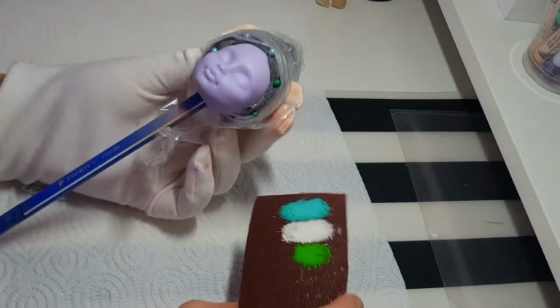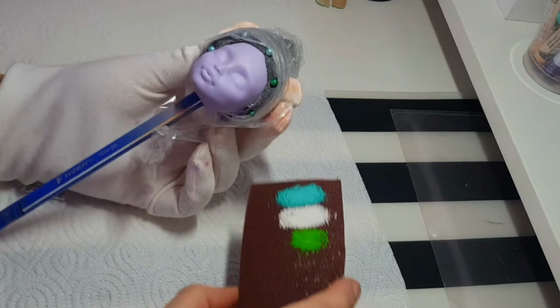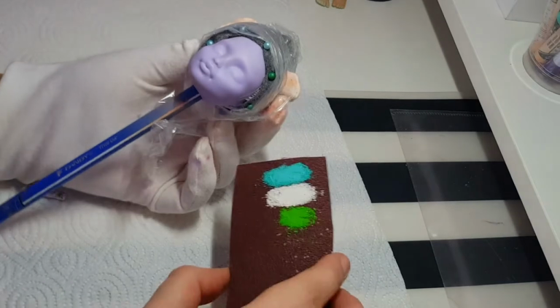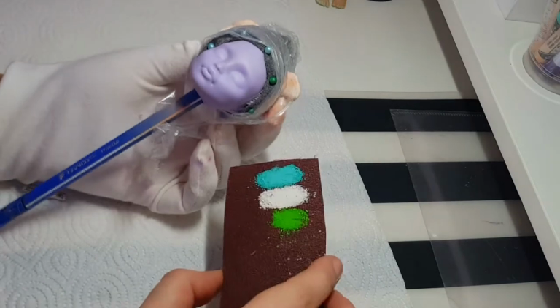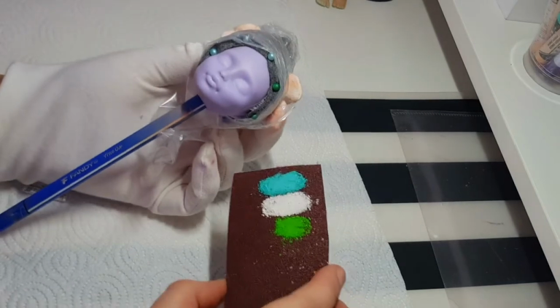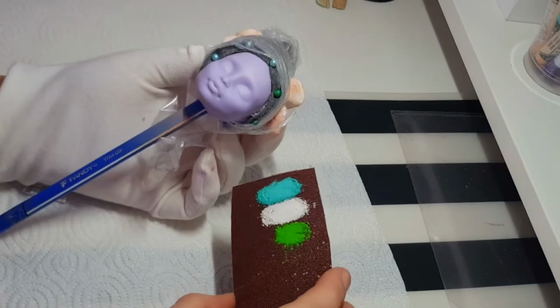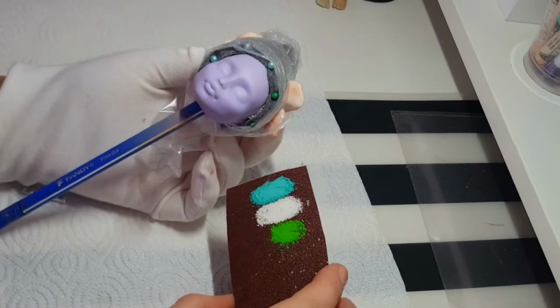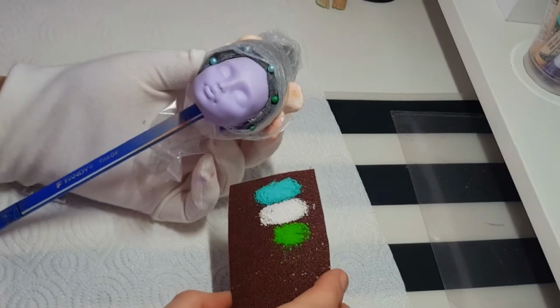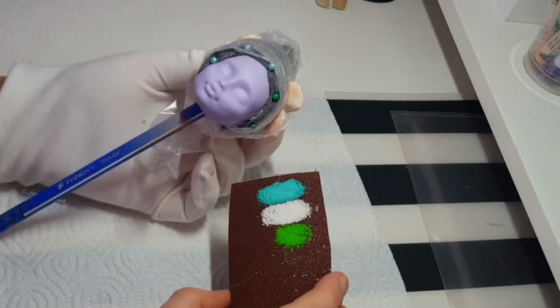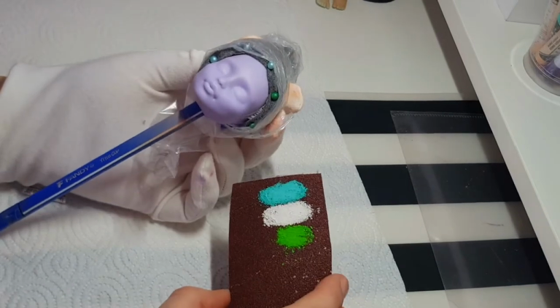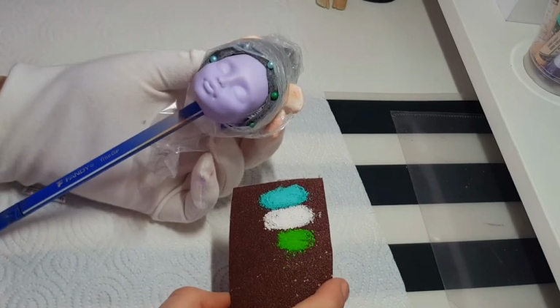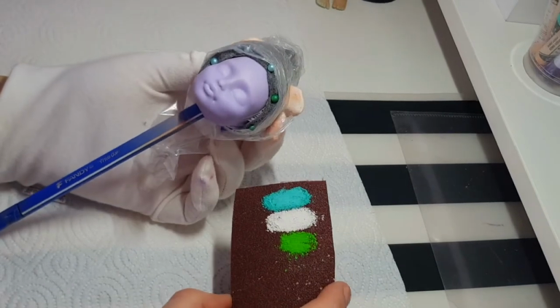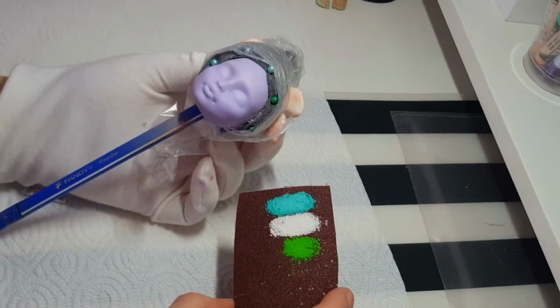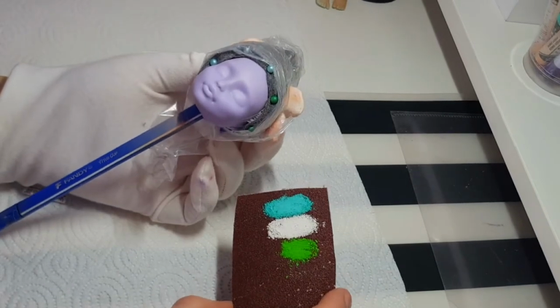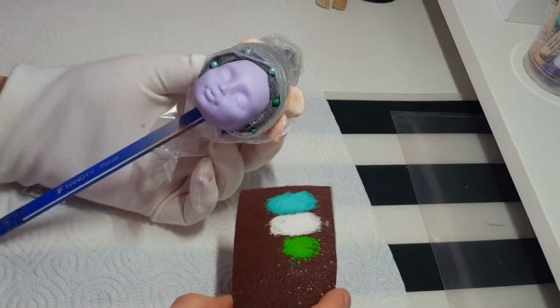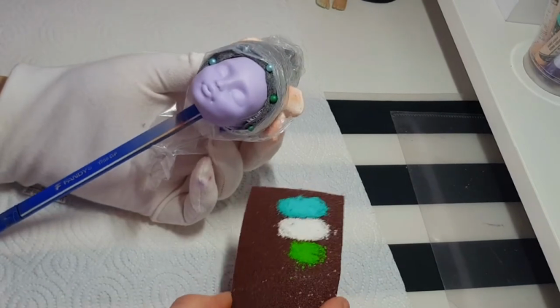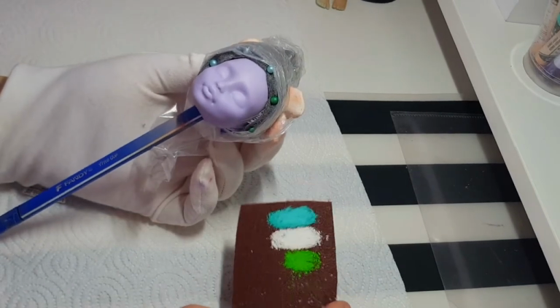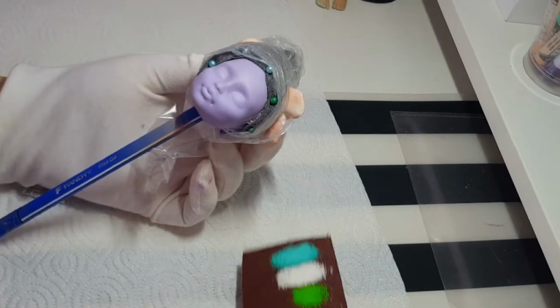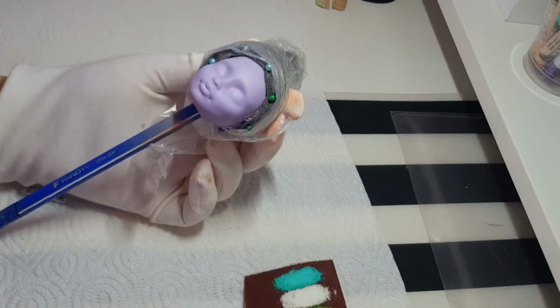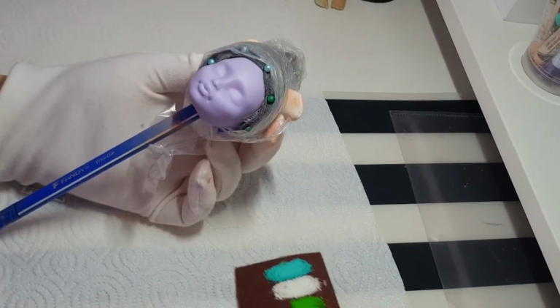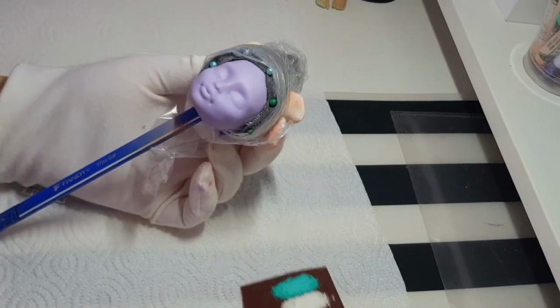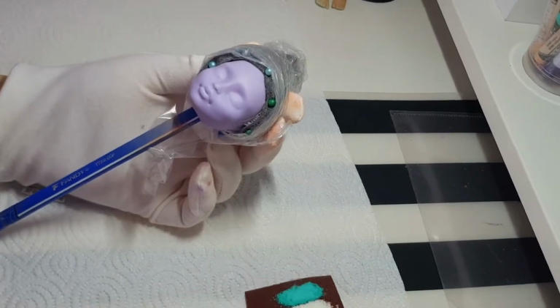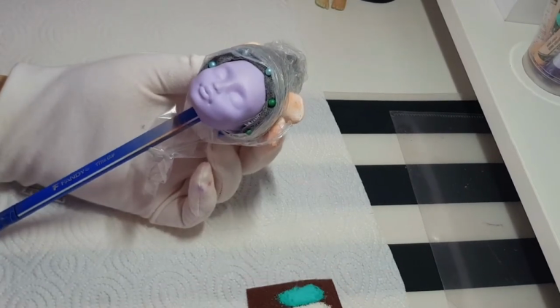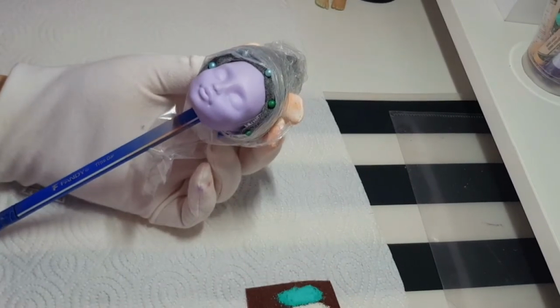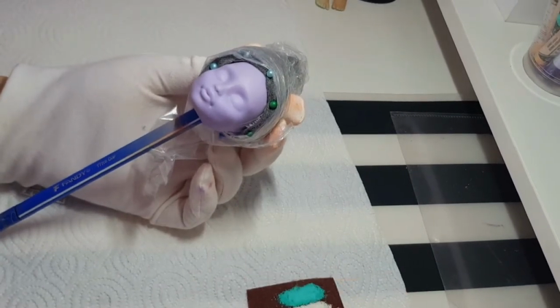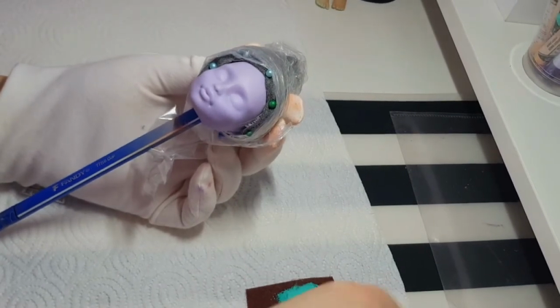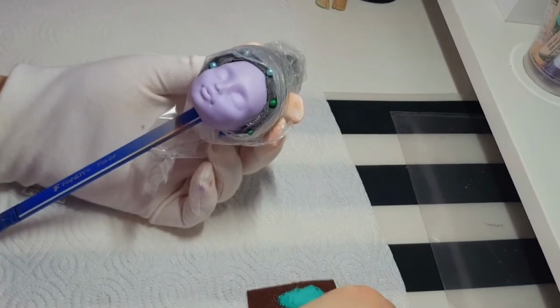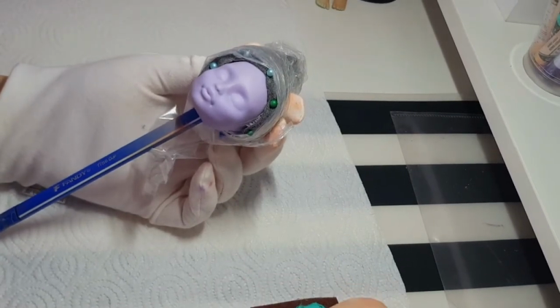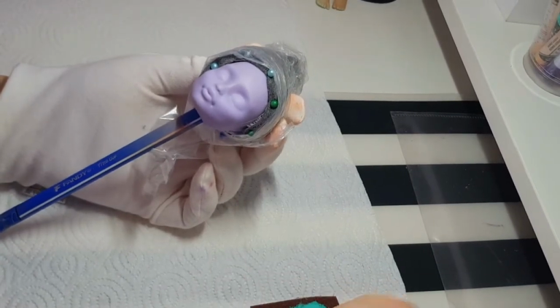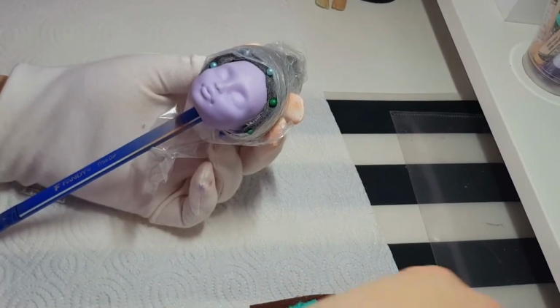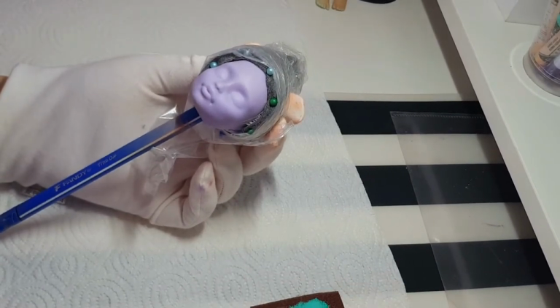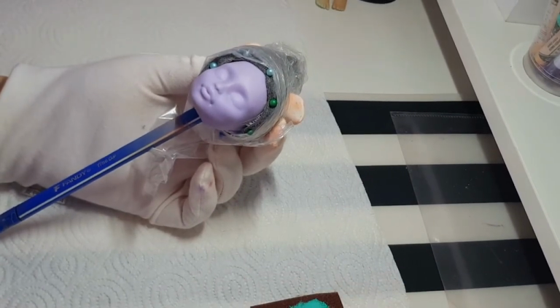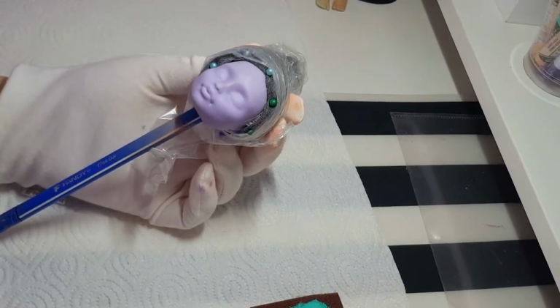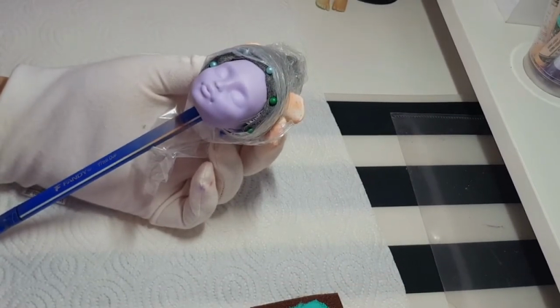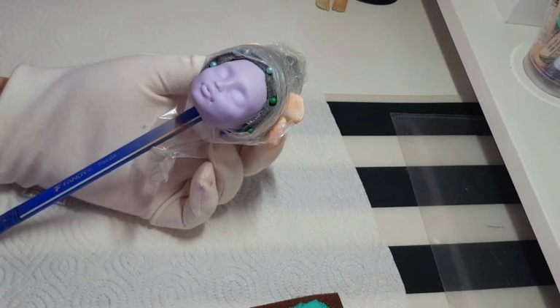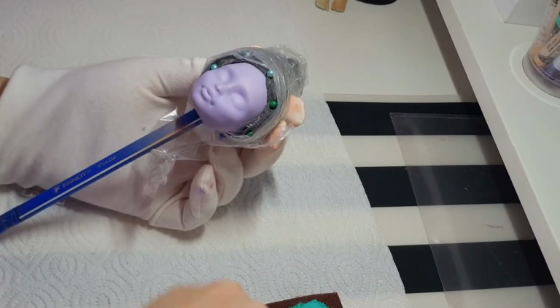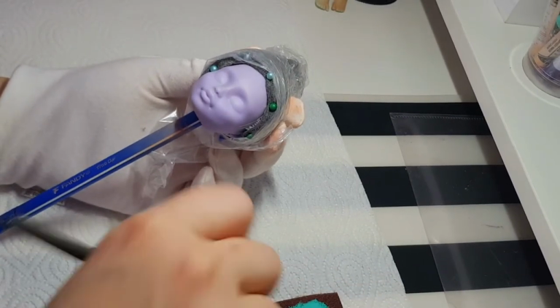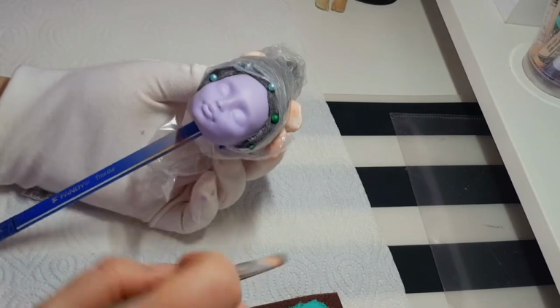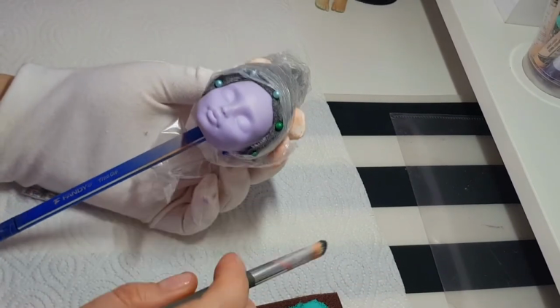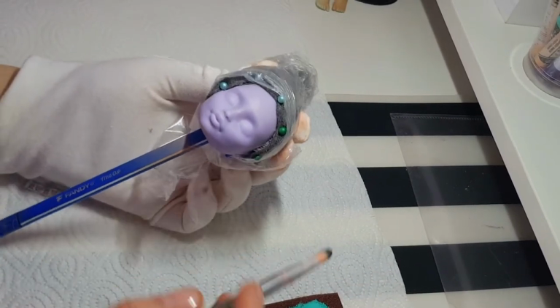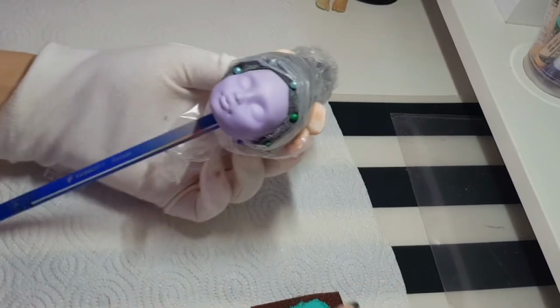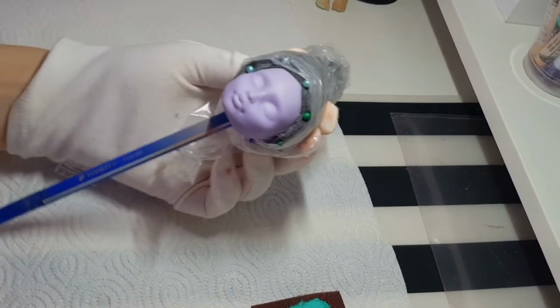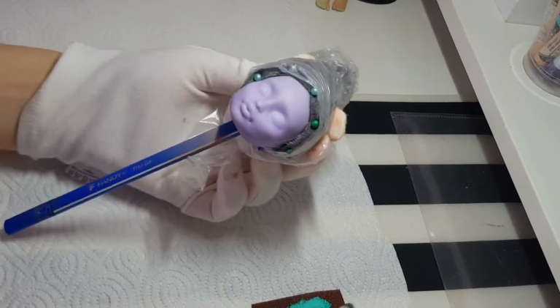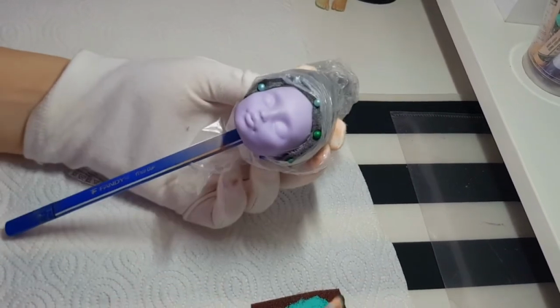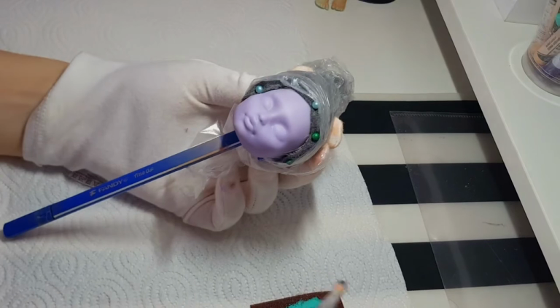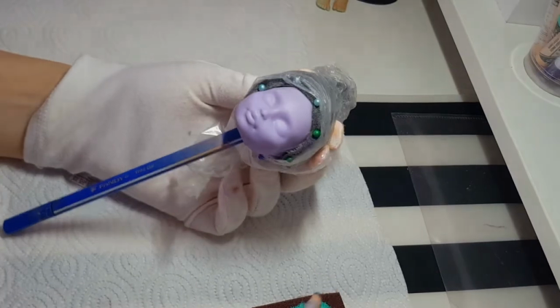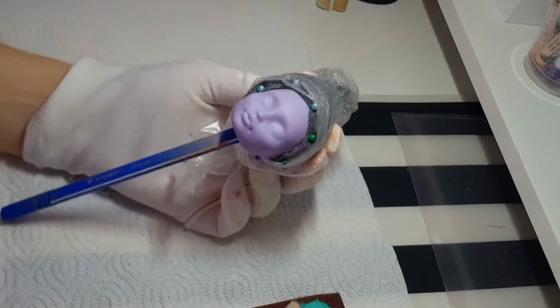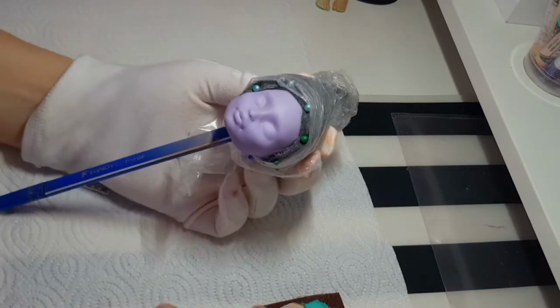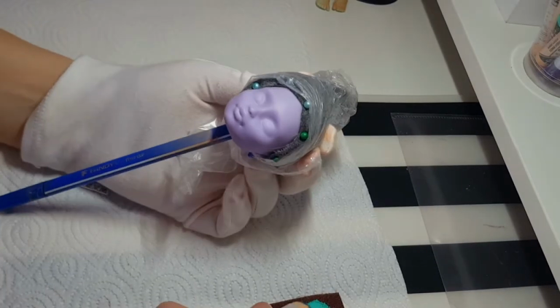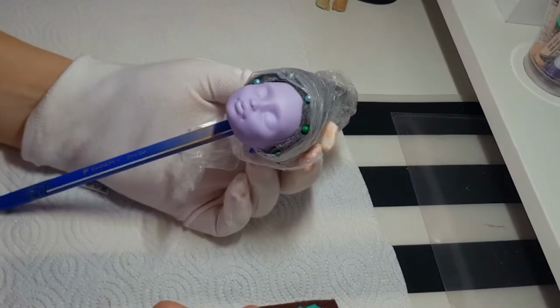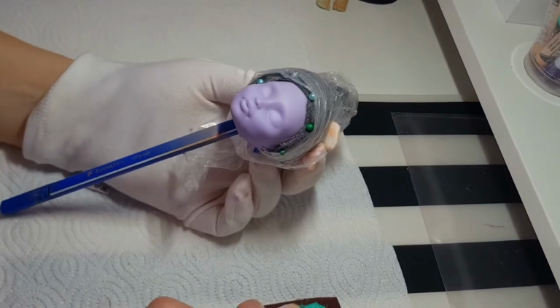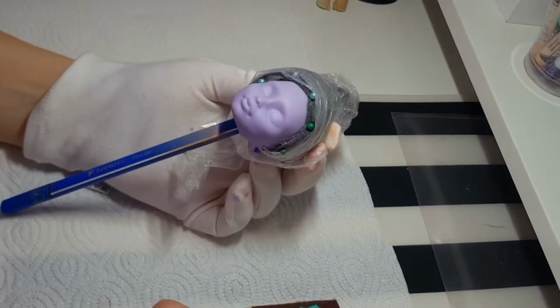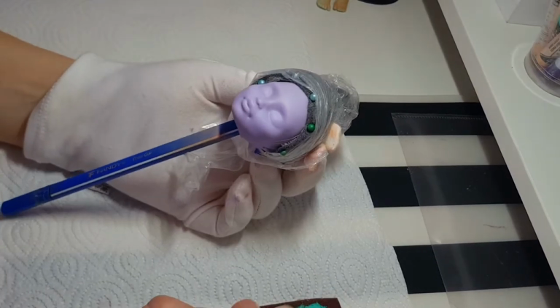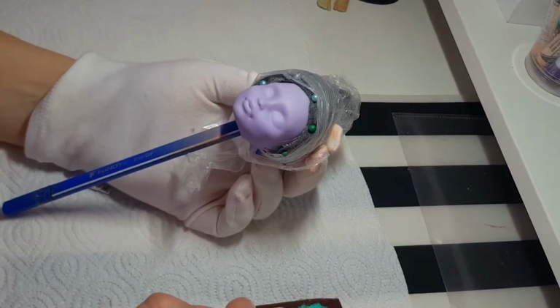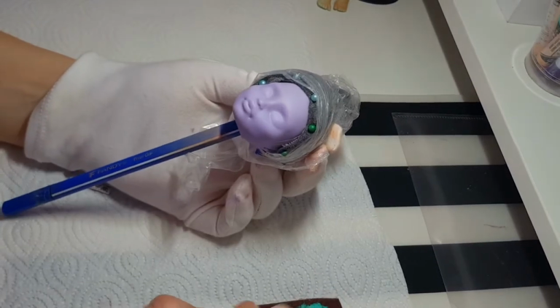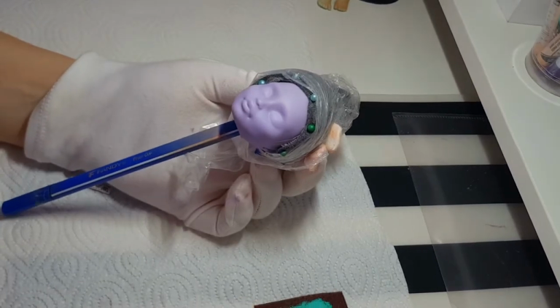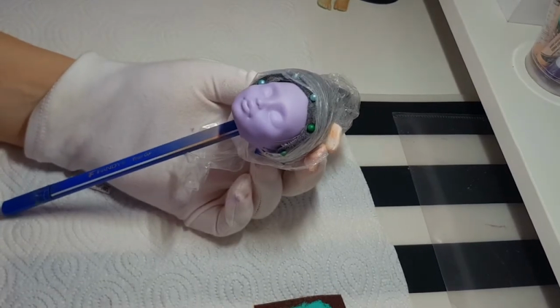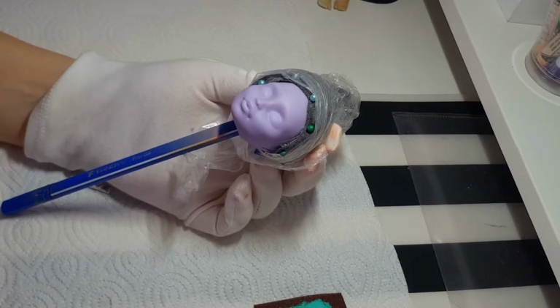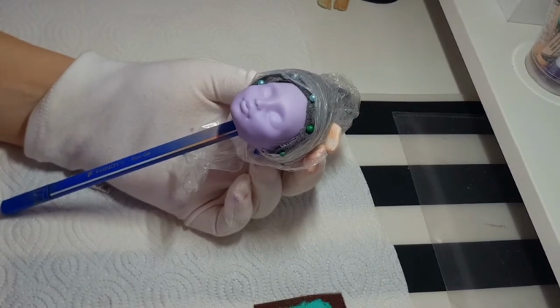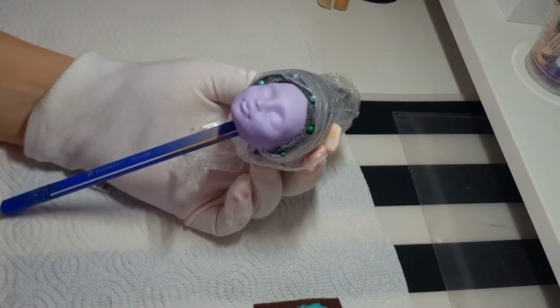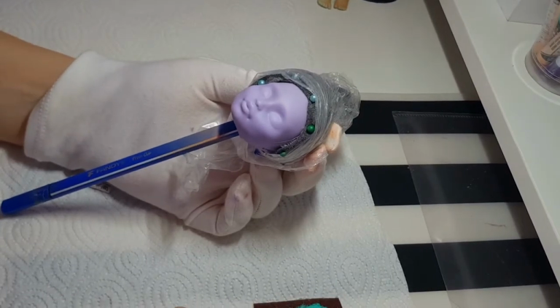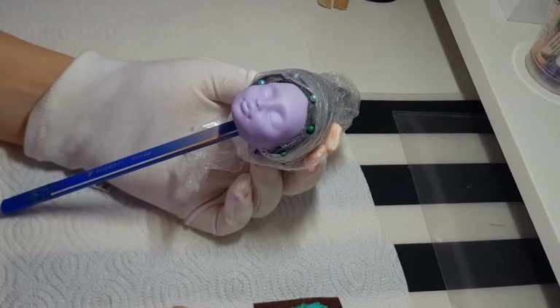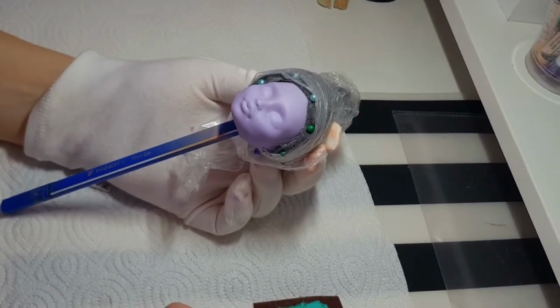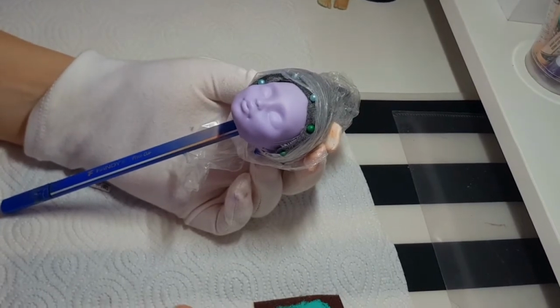First, what we need to do is to neutralize her violet skin tone. I use some green colors to make her face pale.